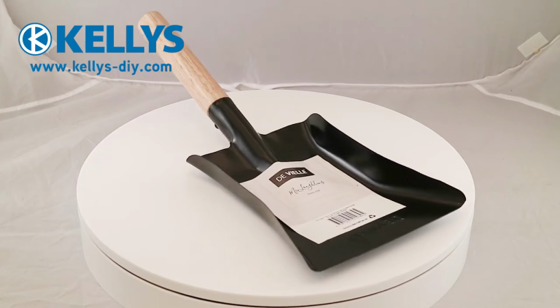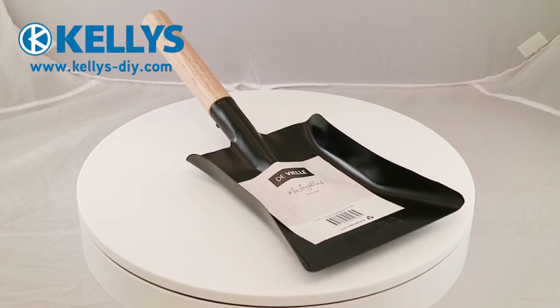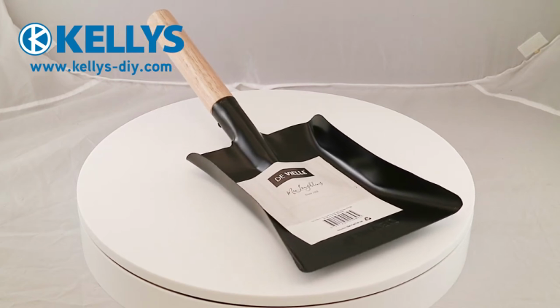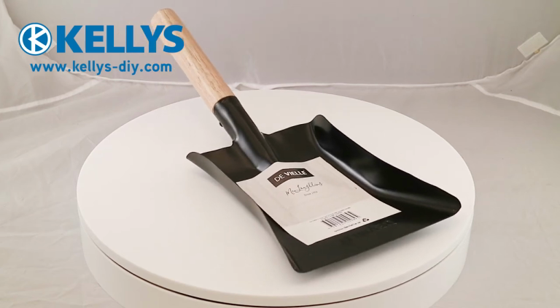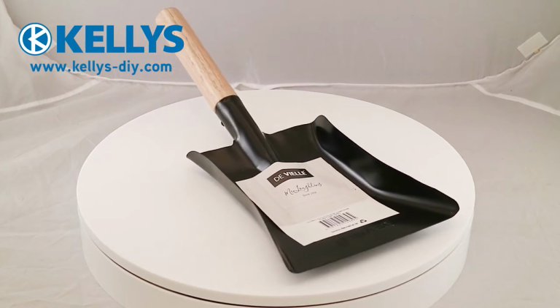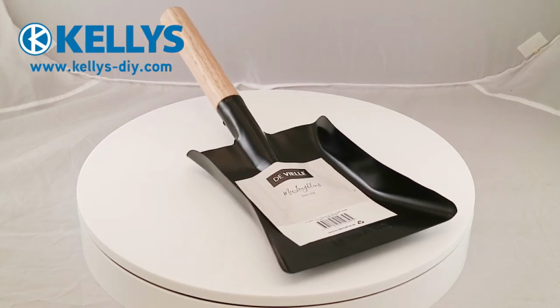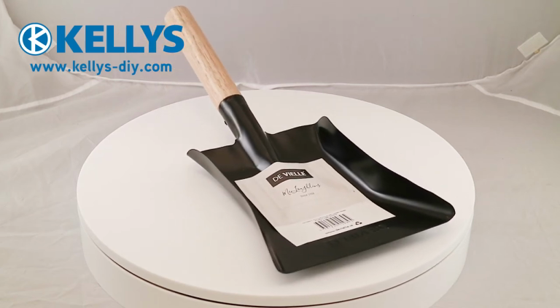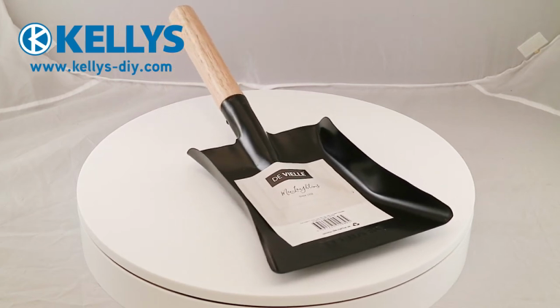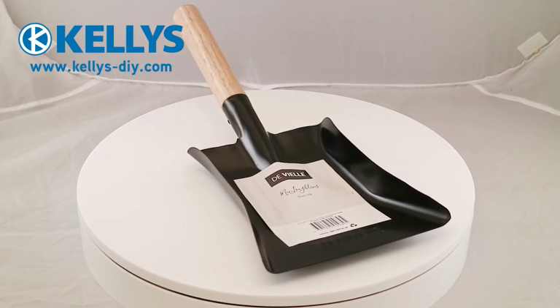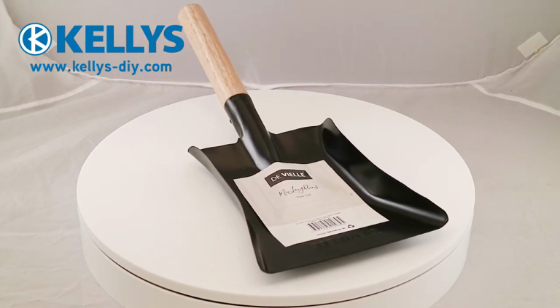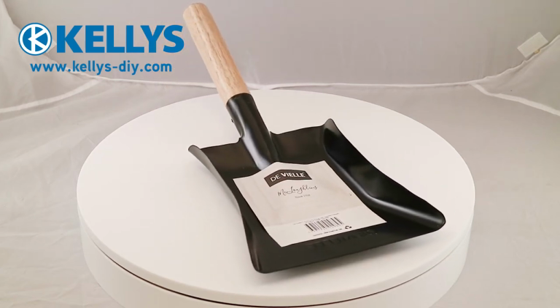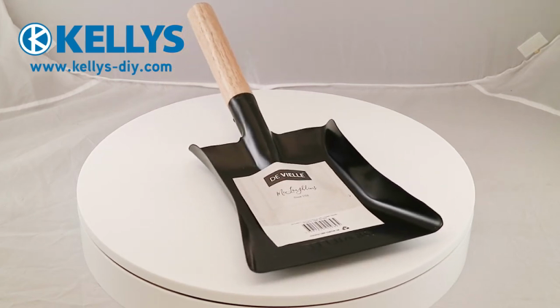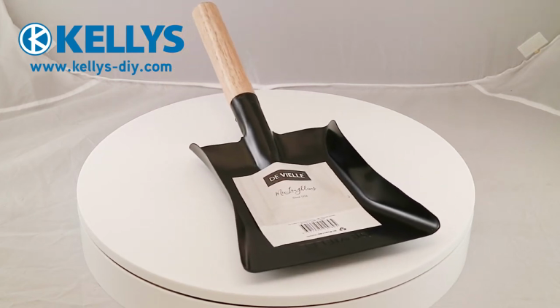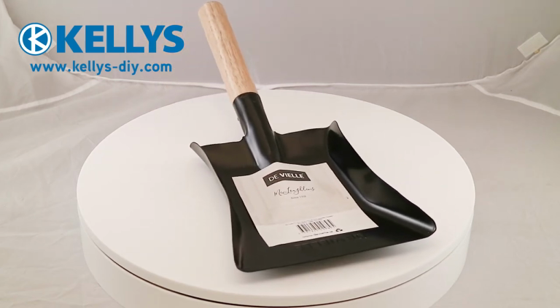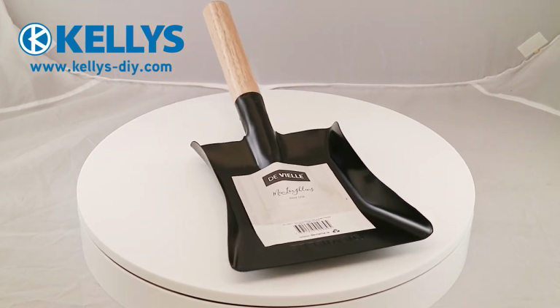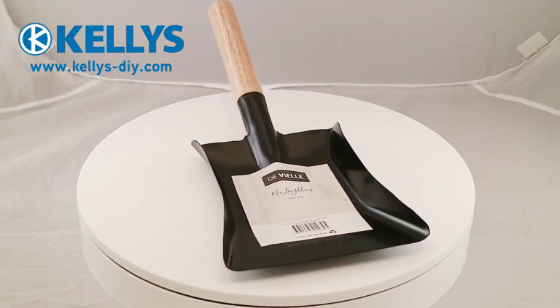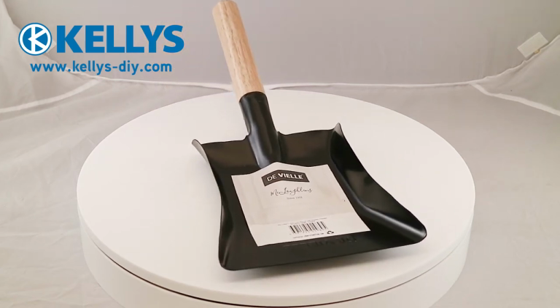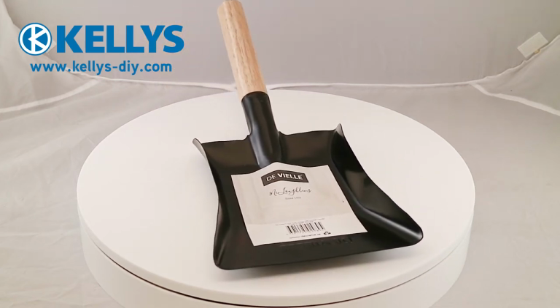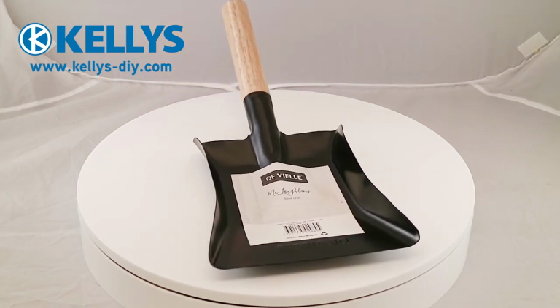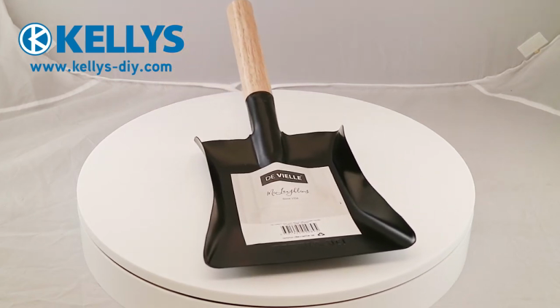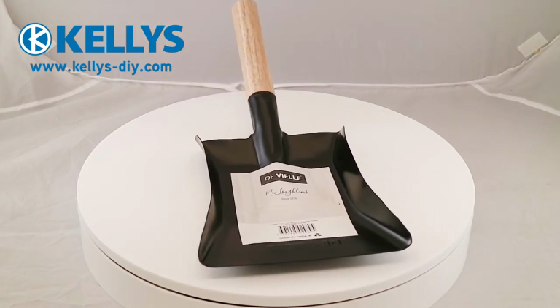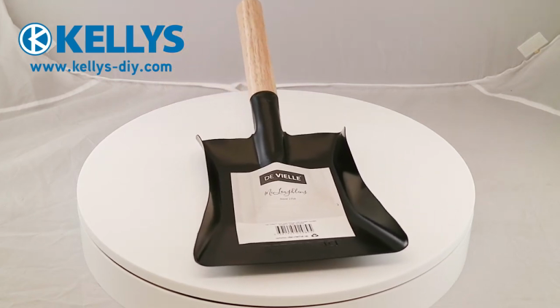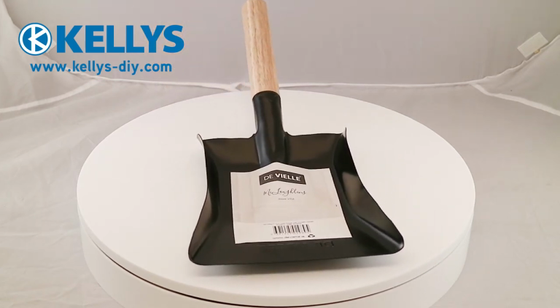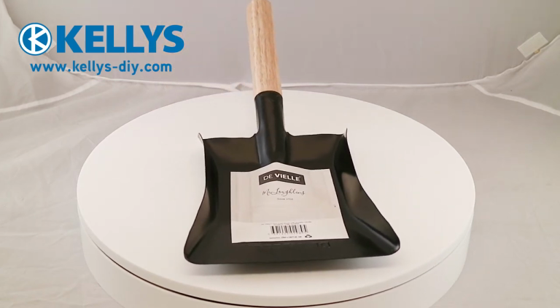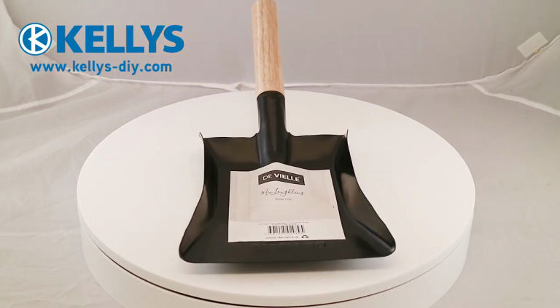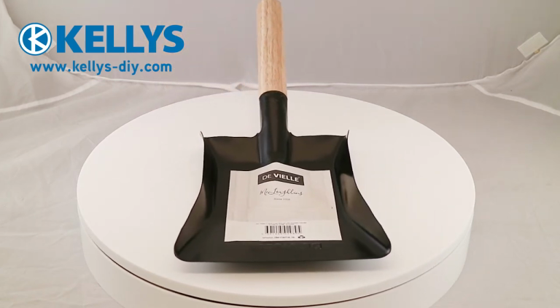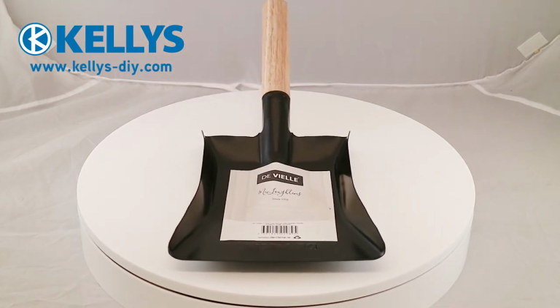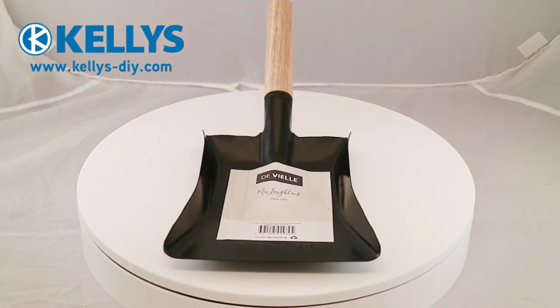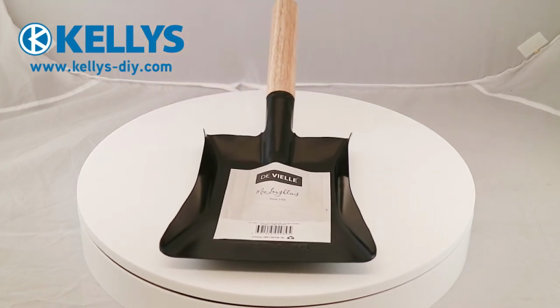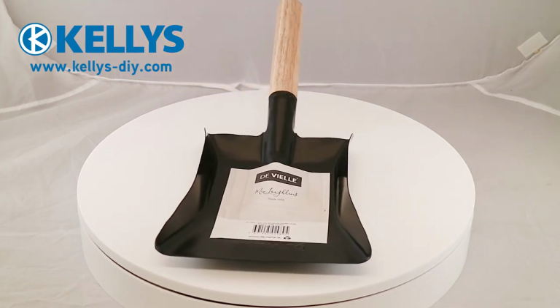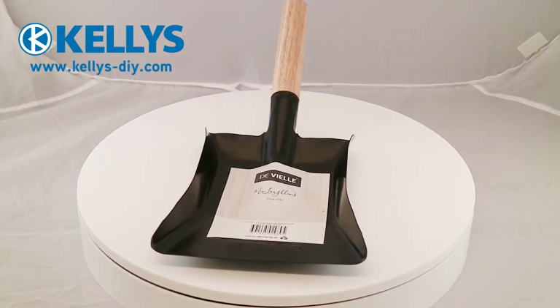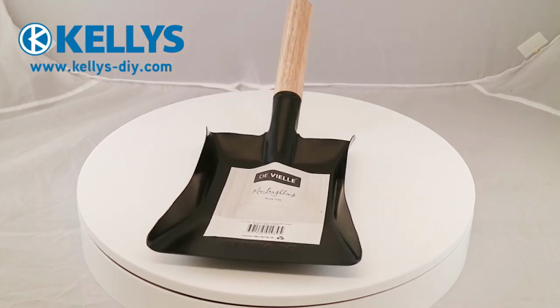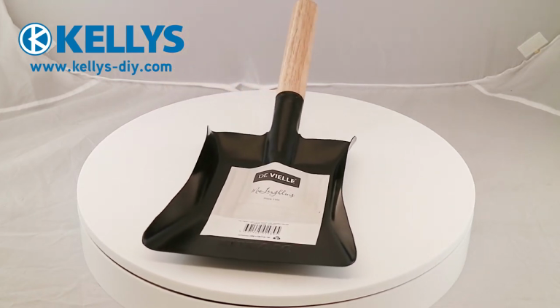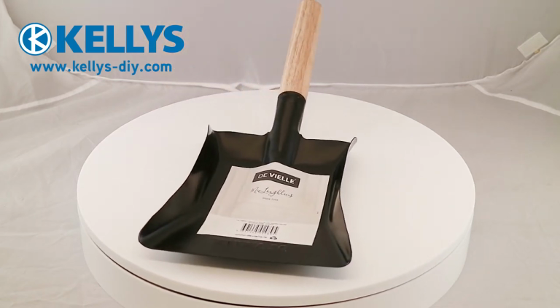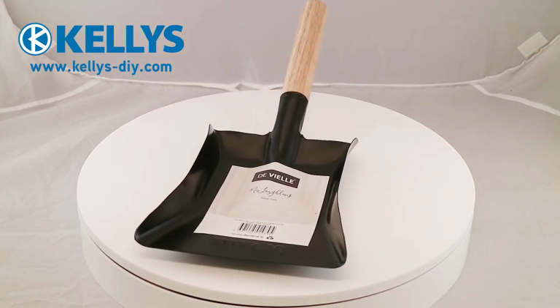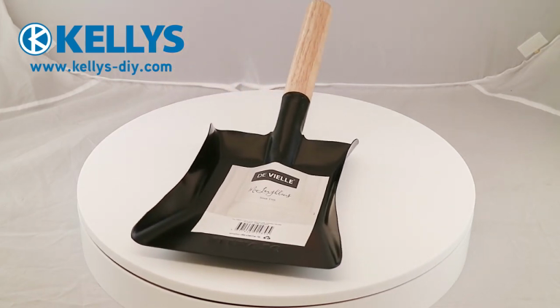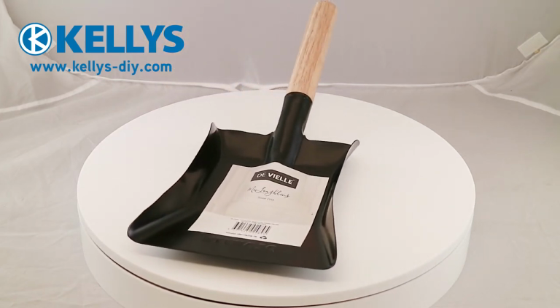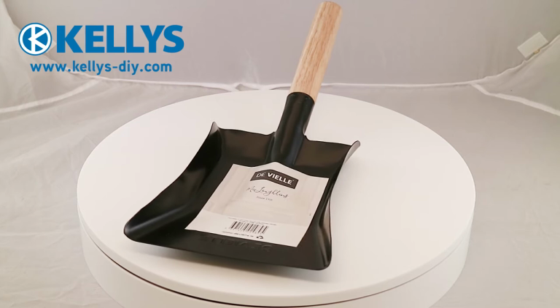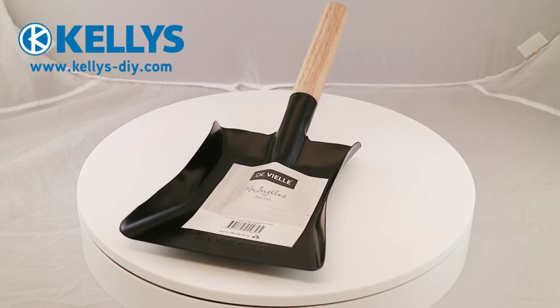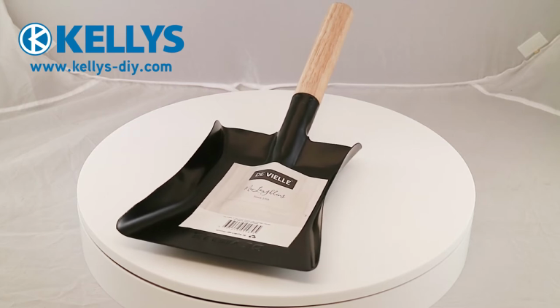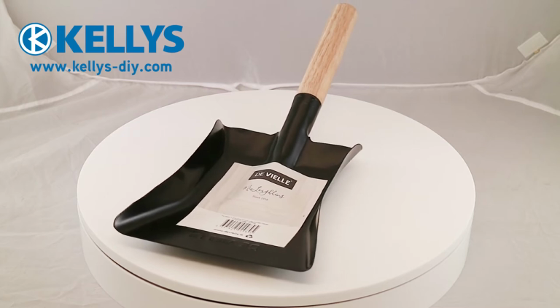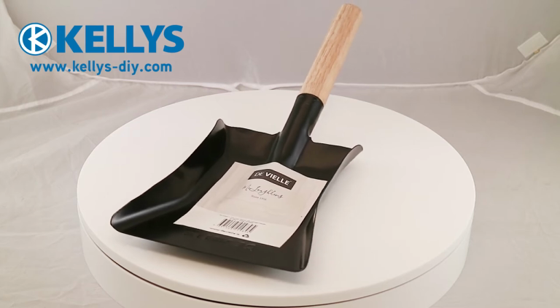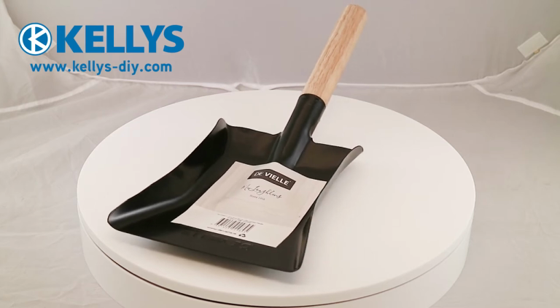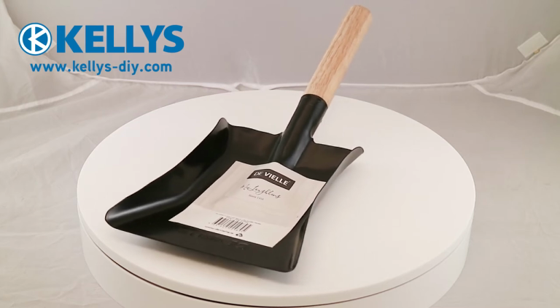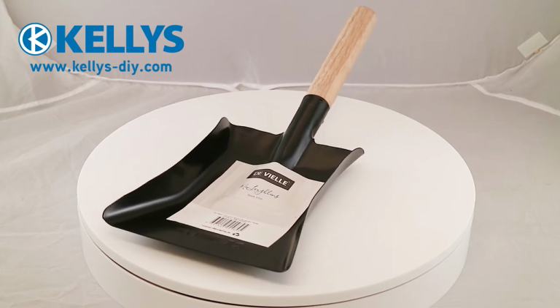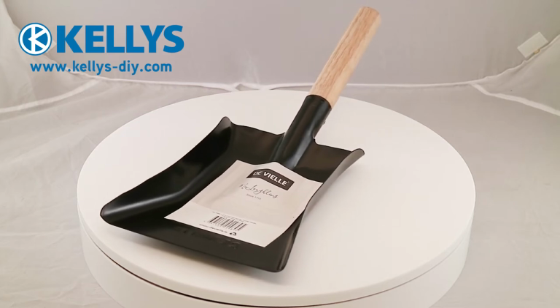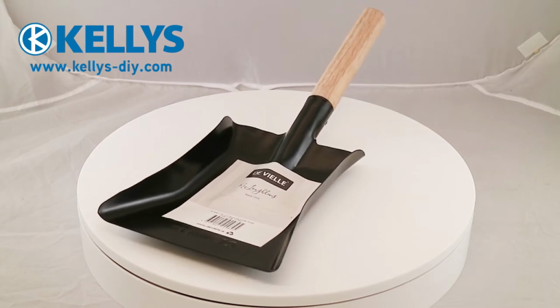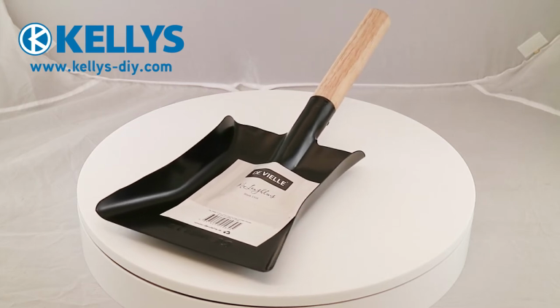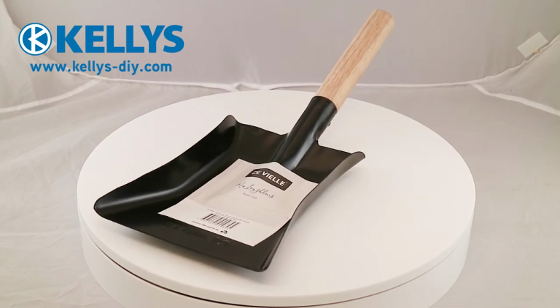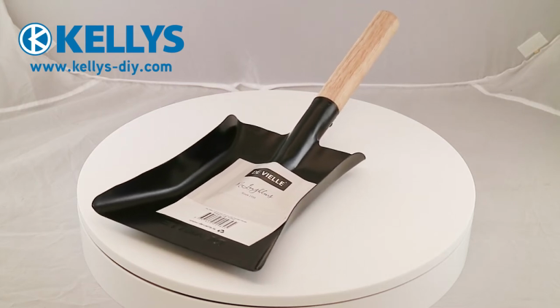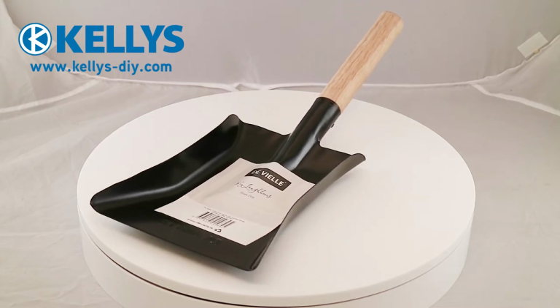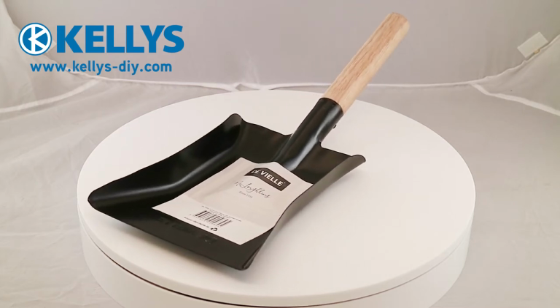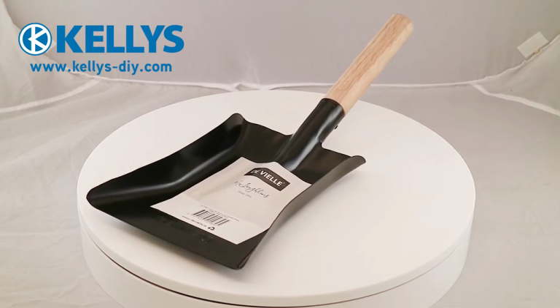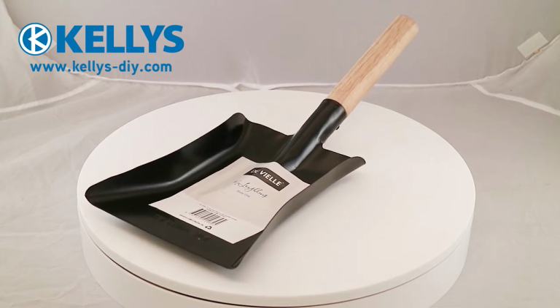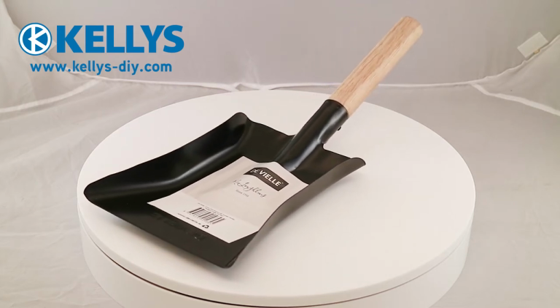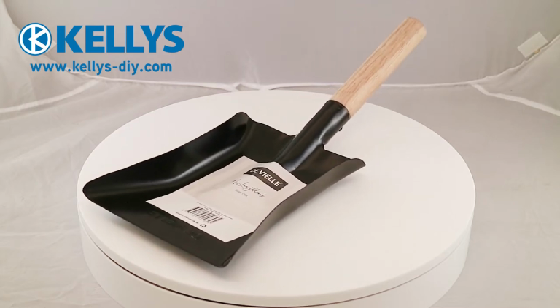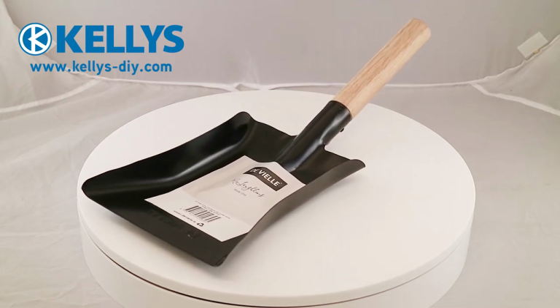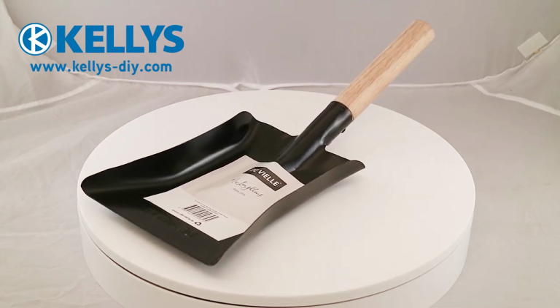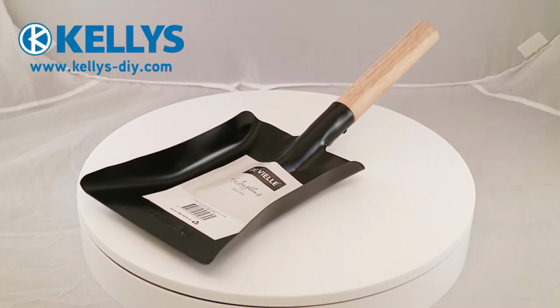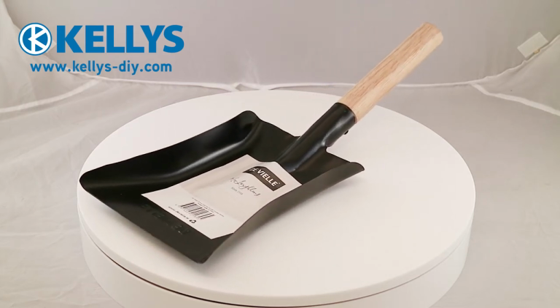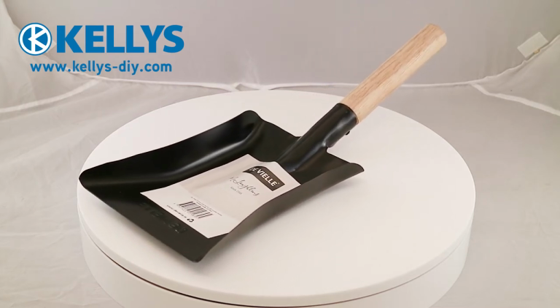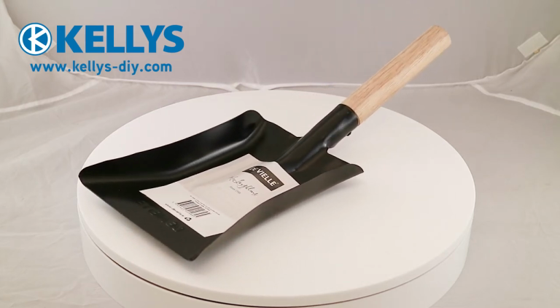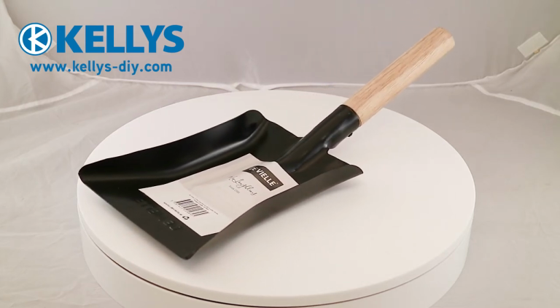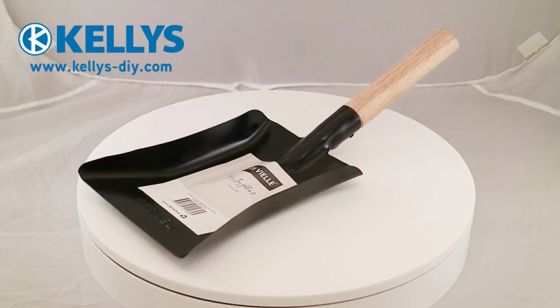DeVille Black Fire Shovel, 6 inches, product code KAM006391.